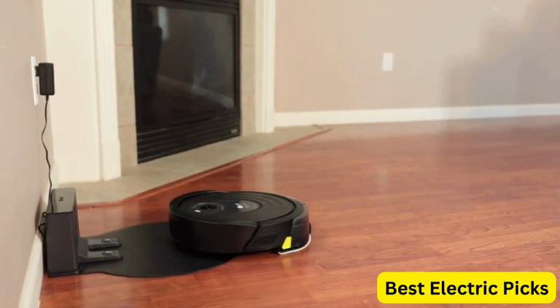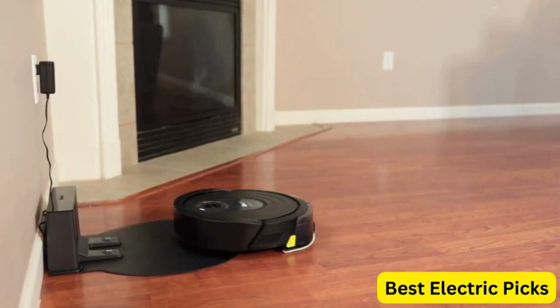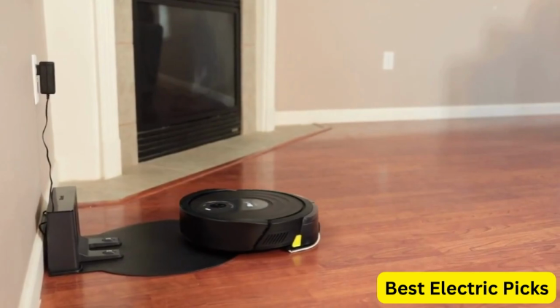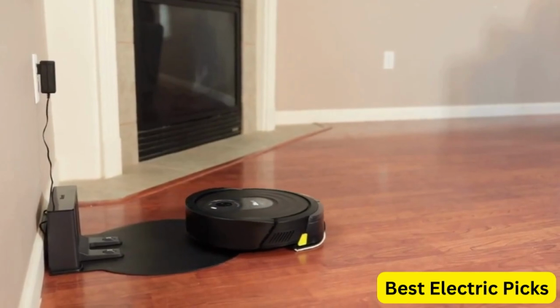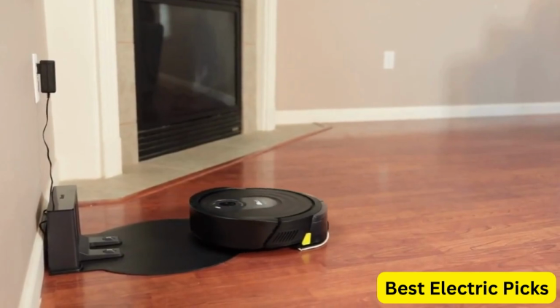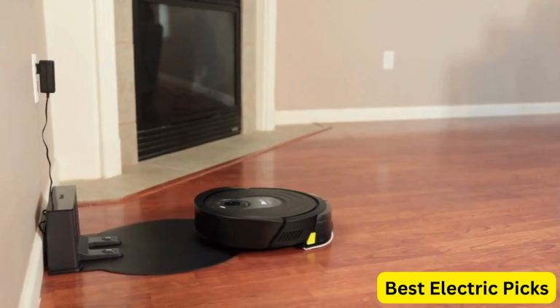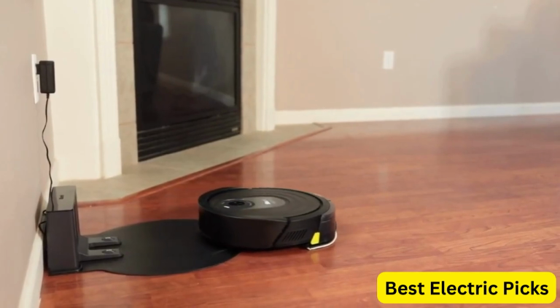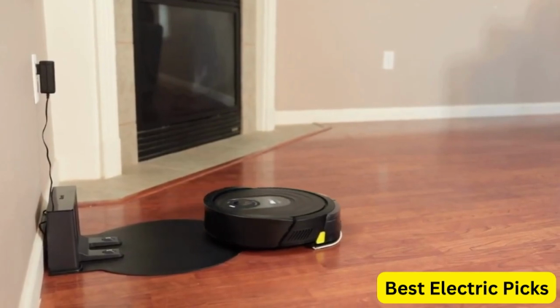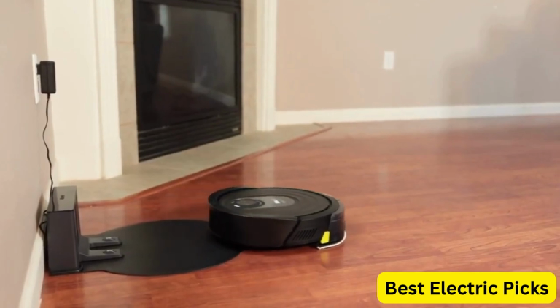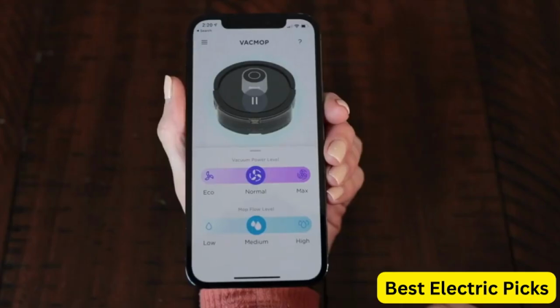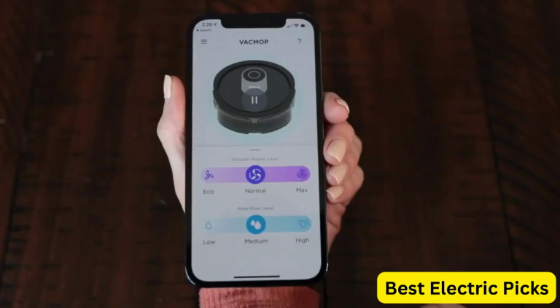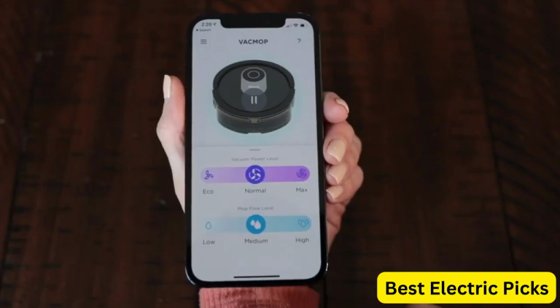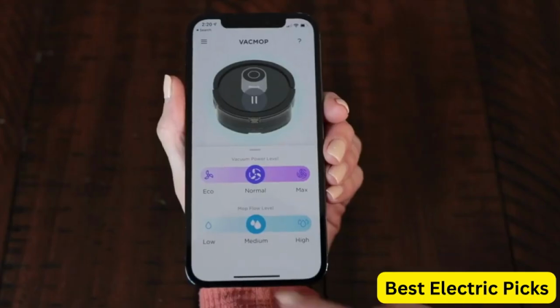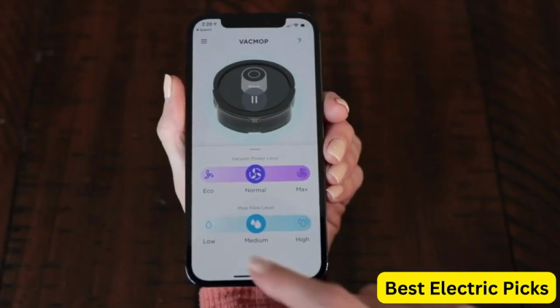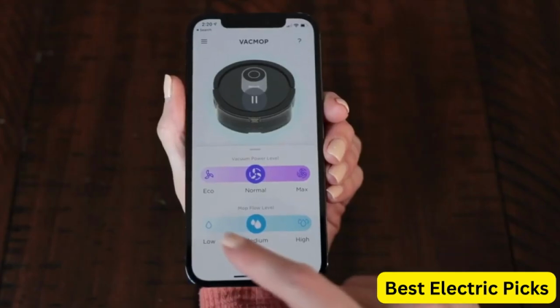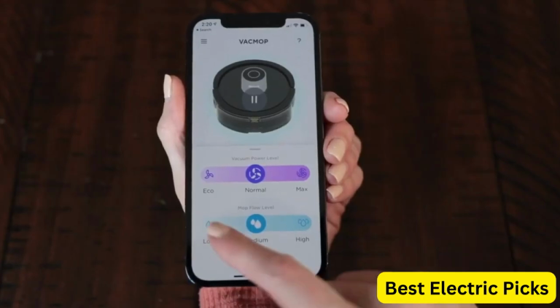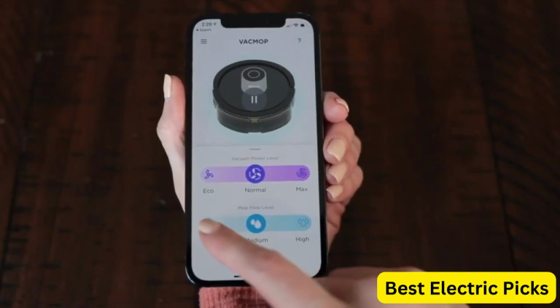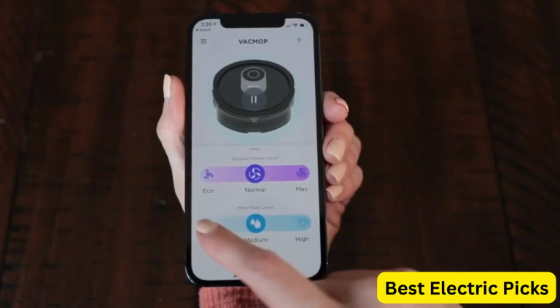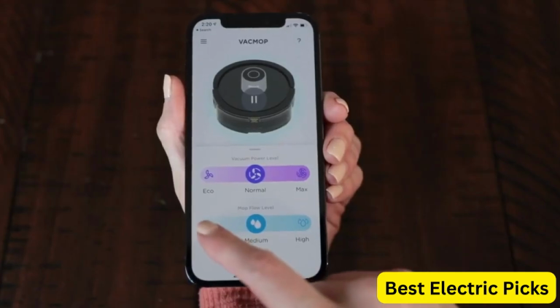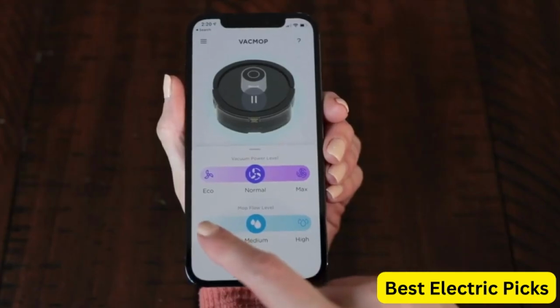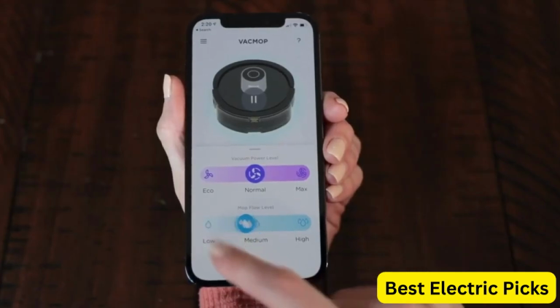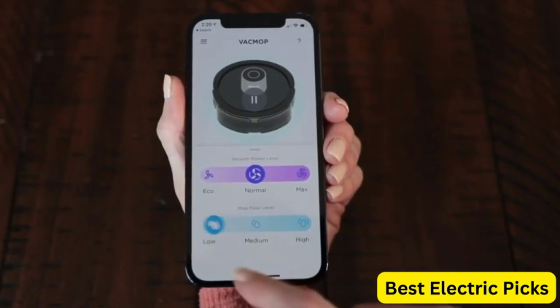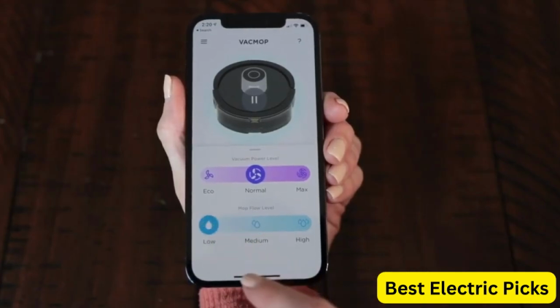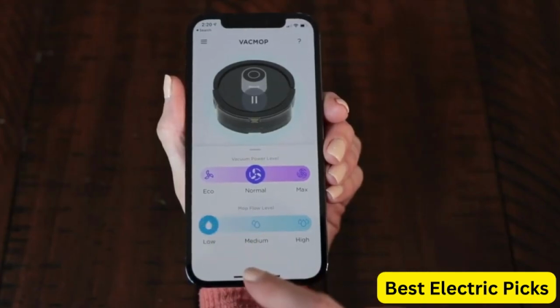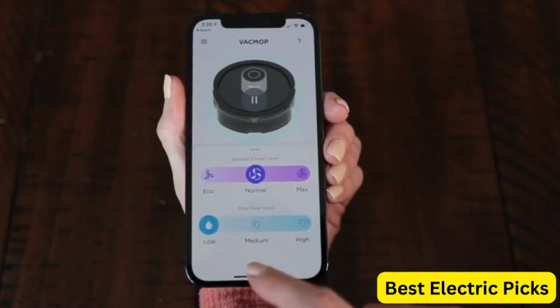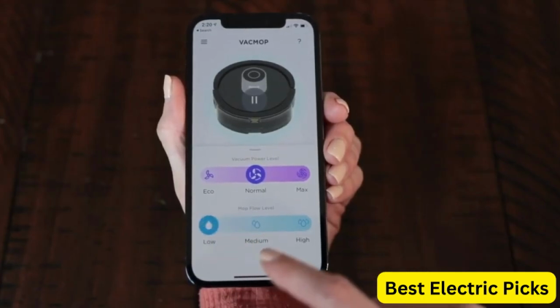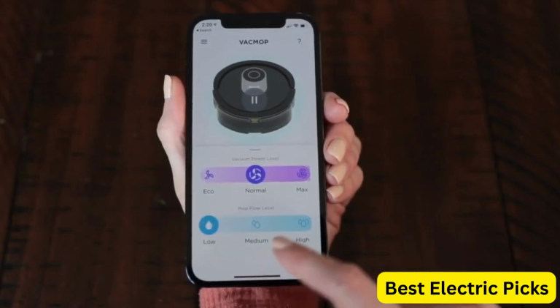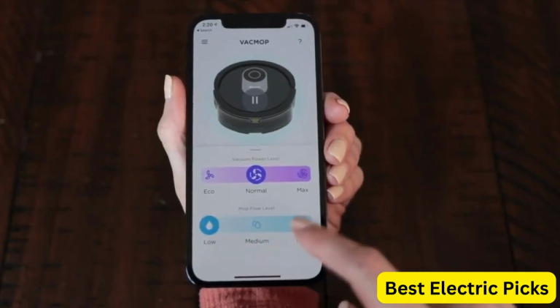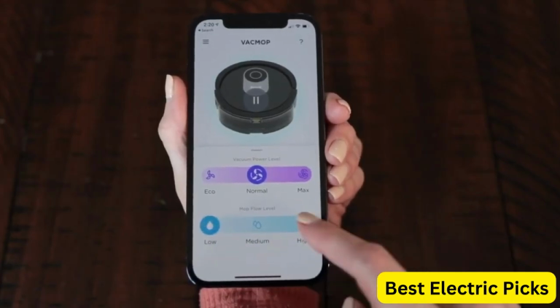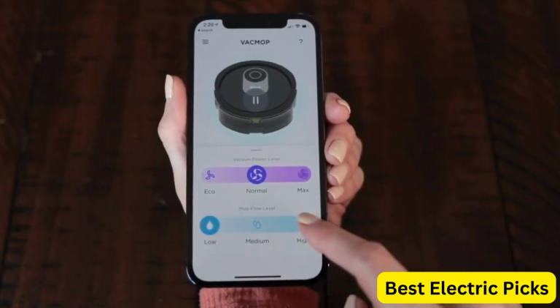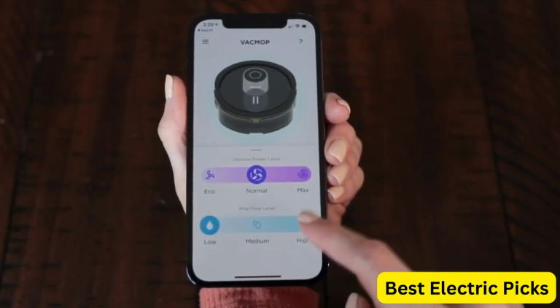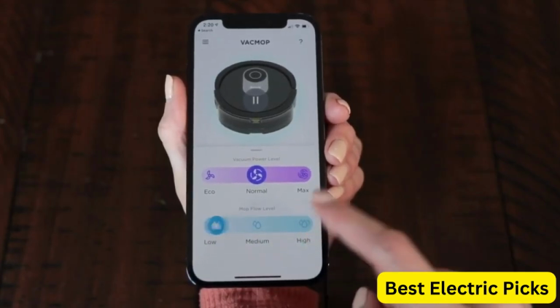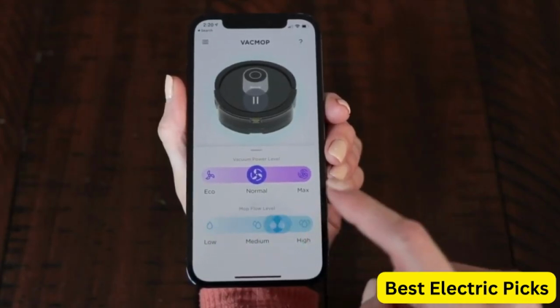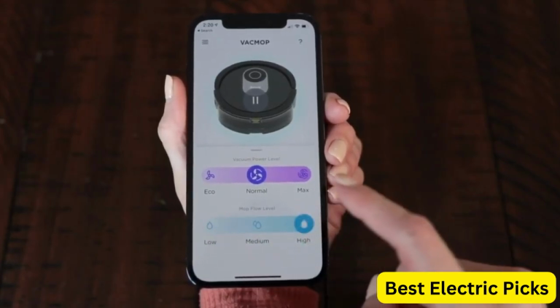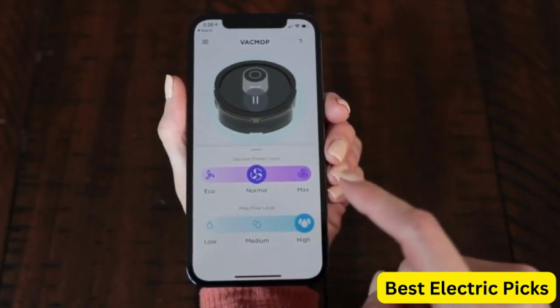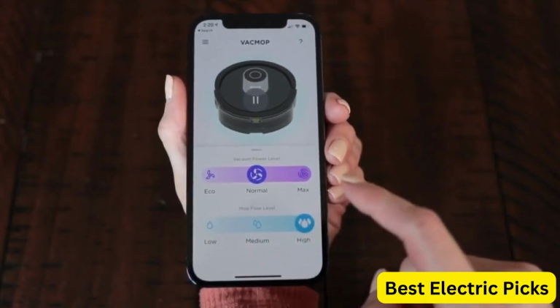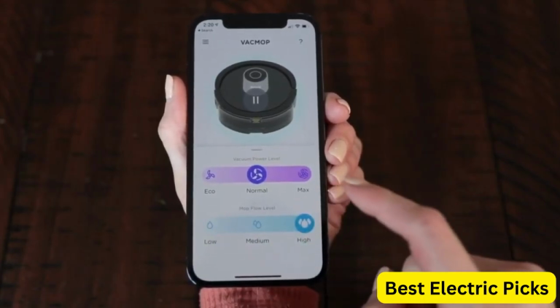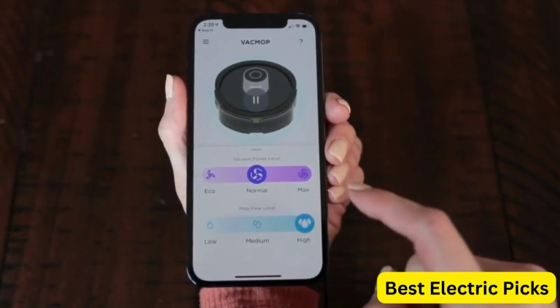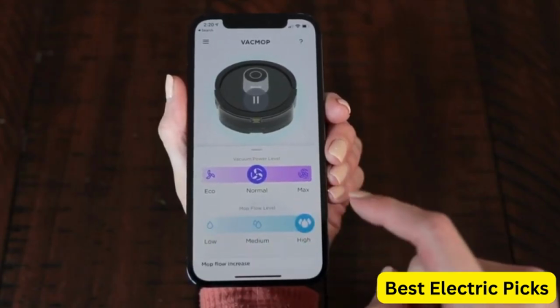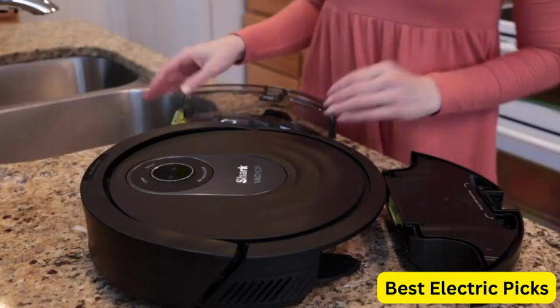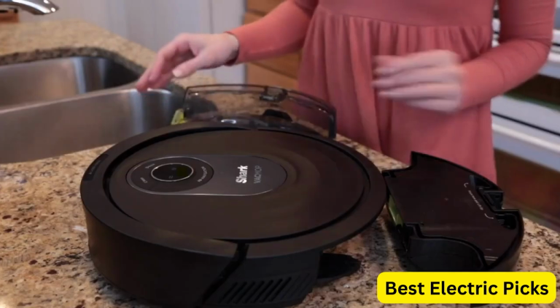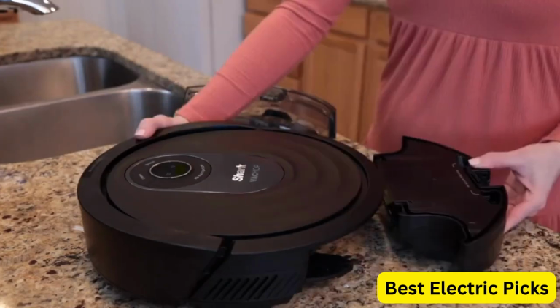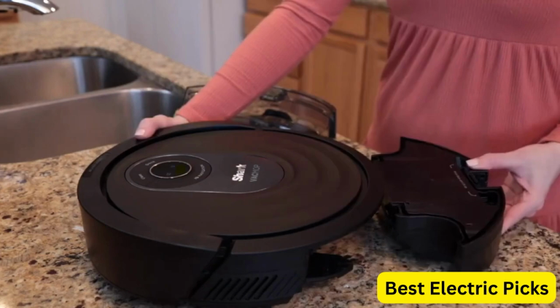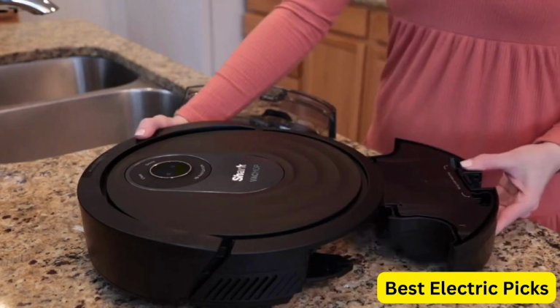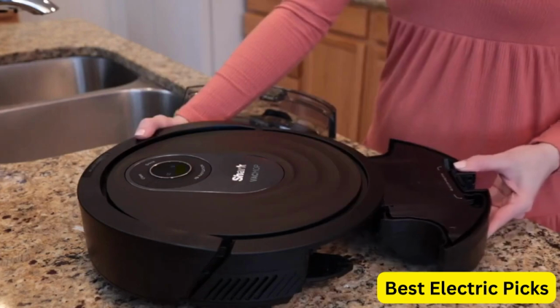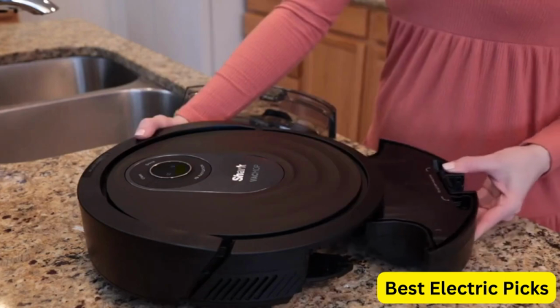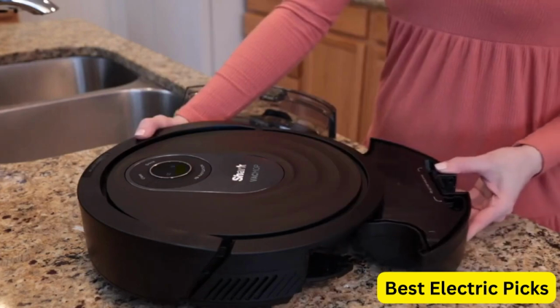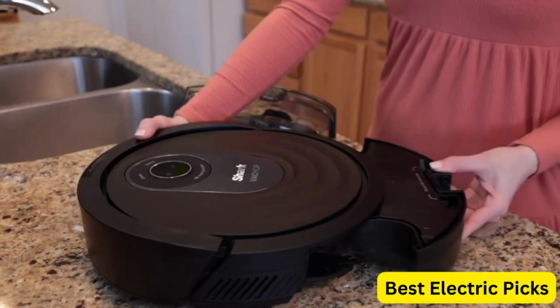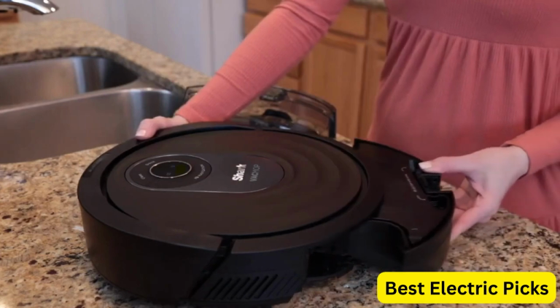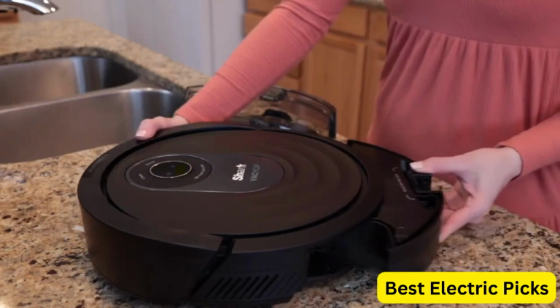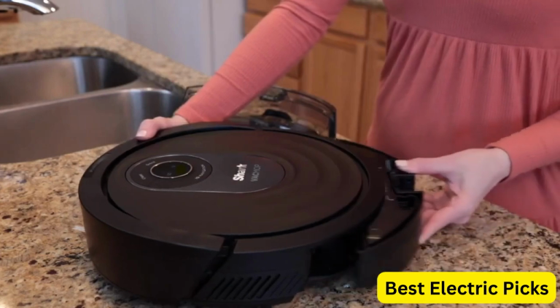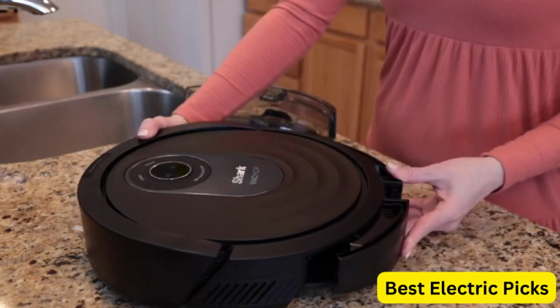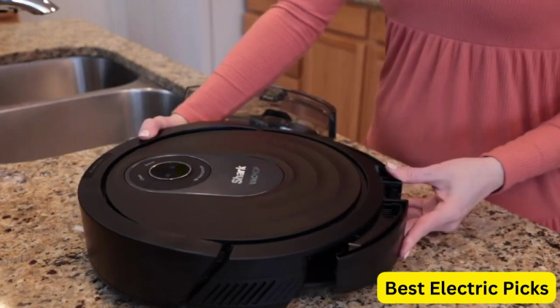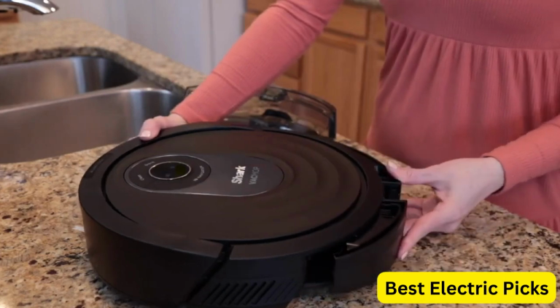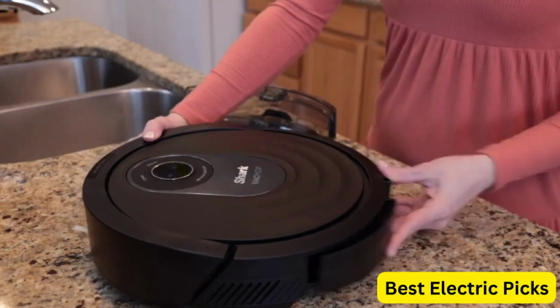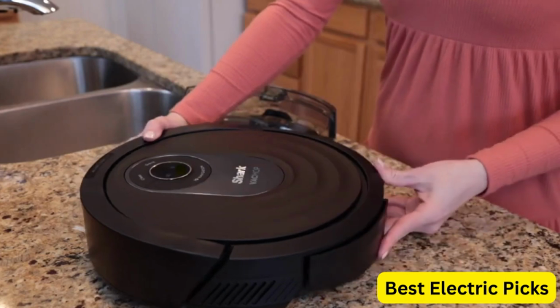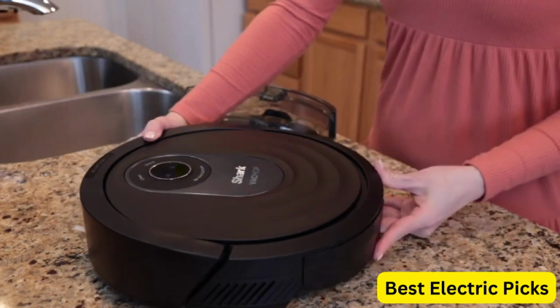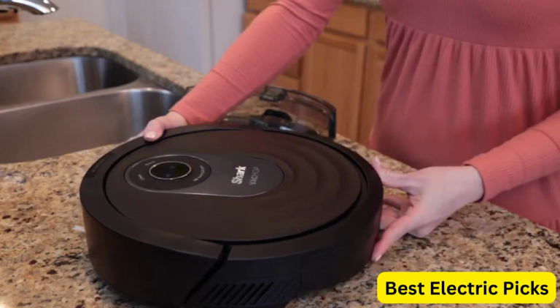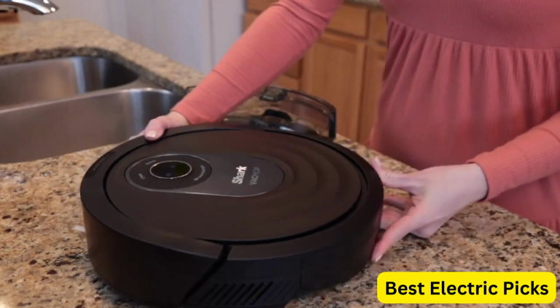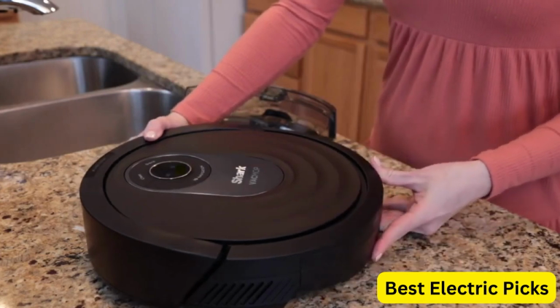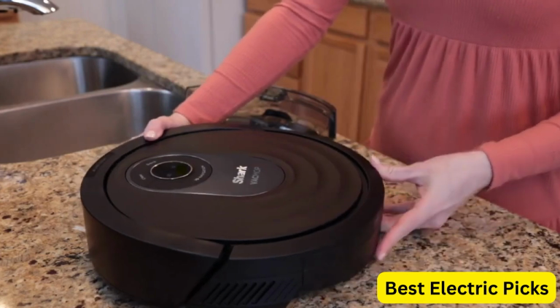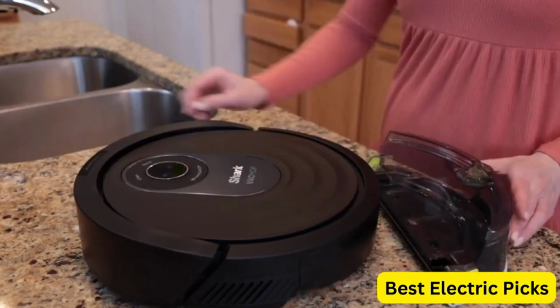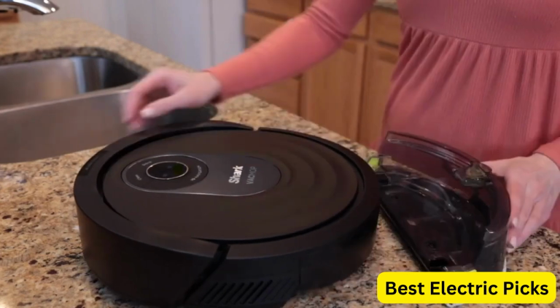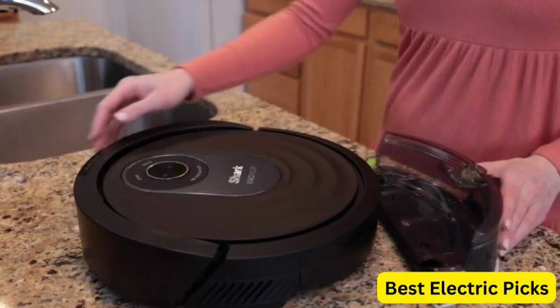Overall, the Shark AI Robot Vacuum and Mop is an excellent option for those looking for an efficient and versatile cleaning solution.